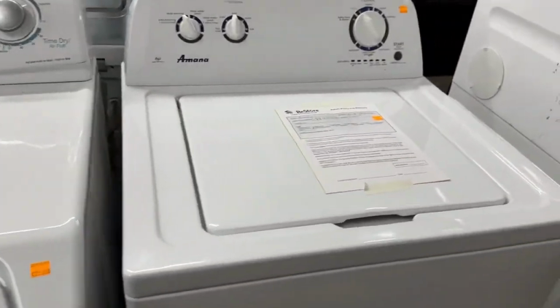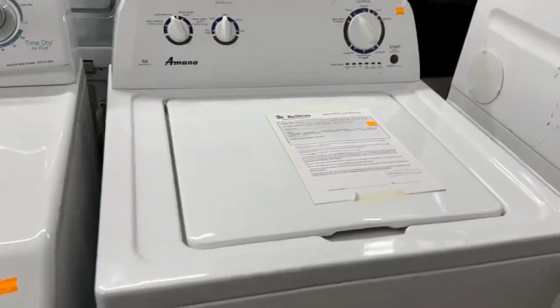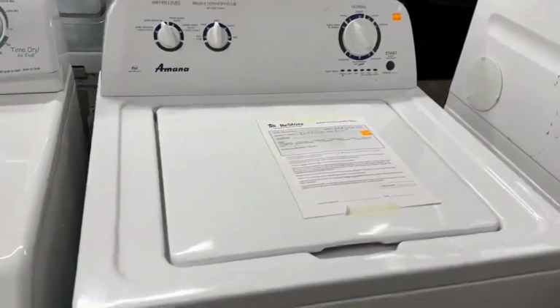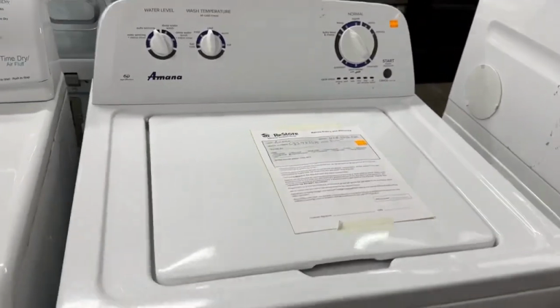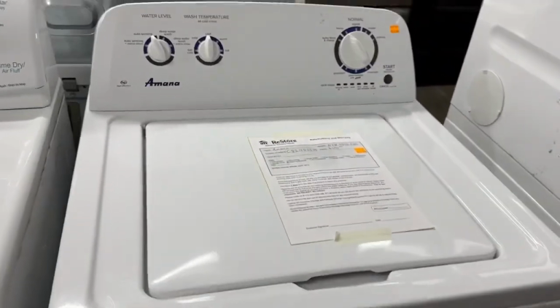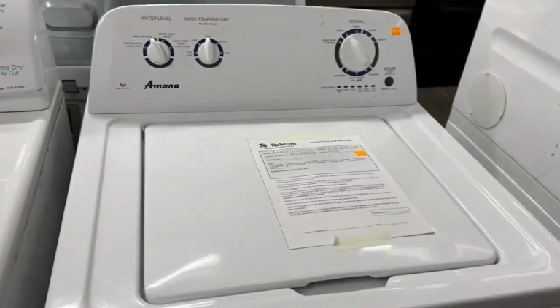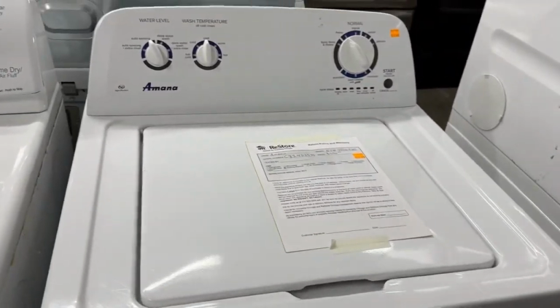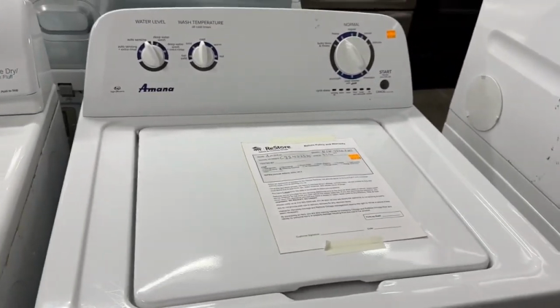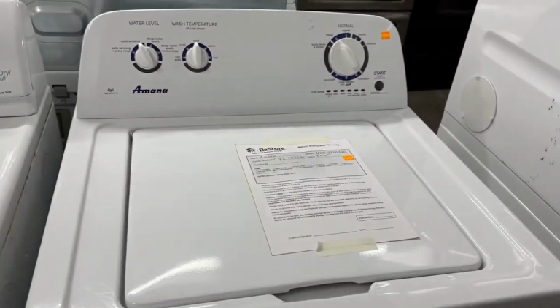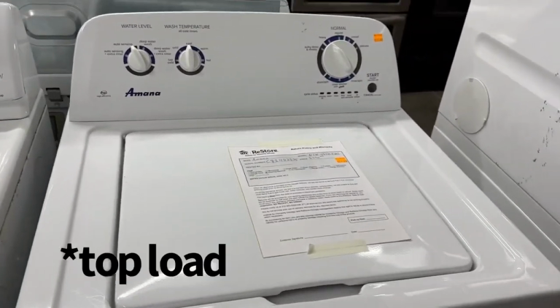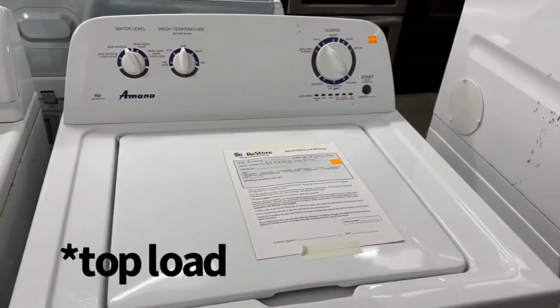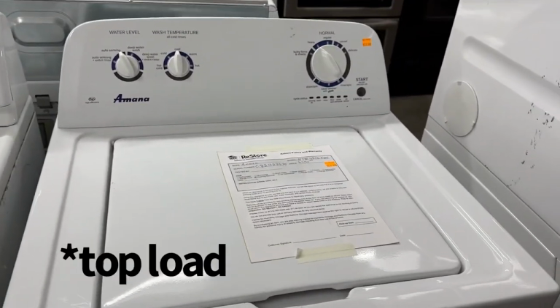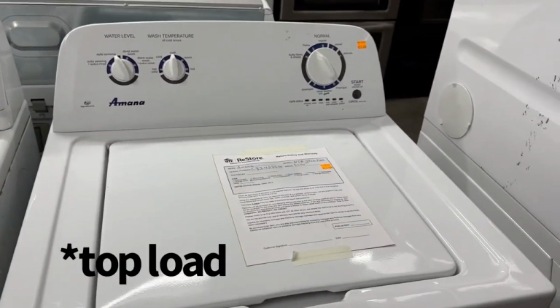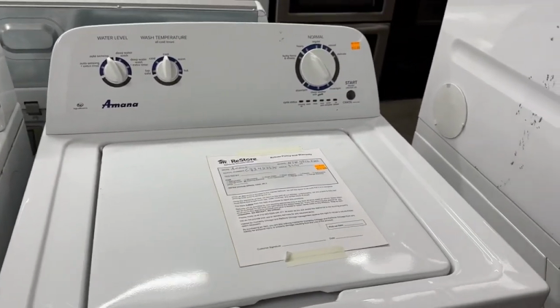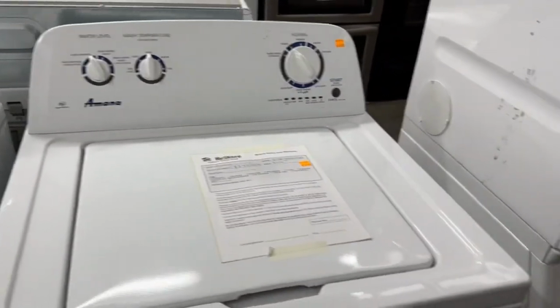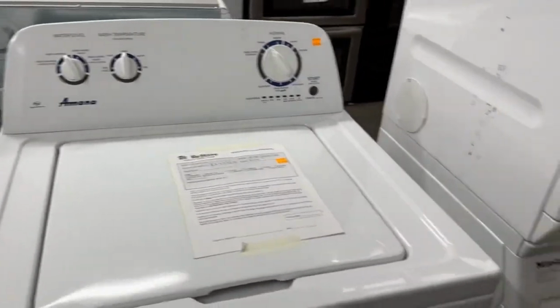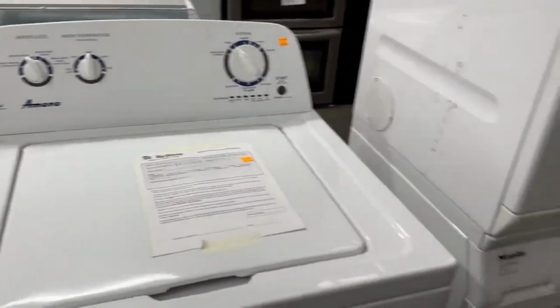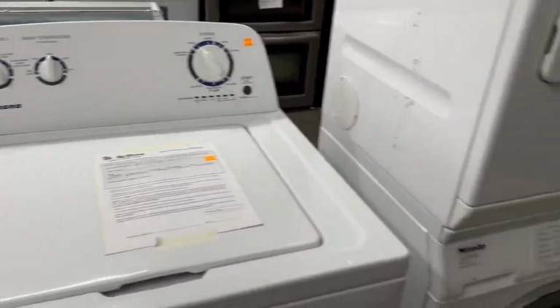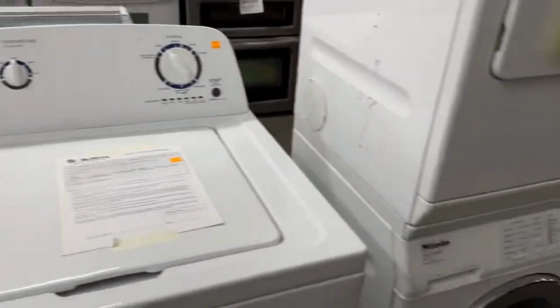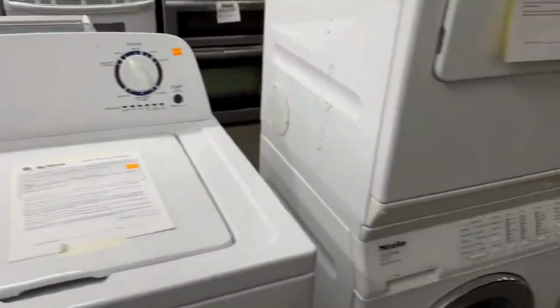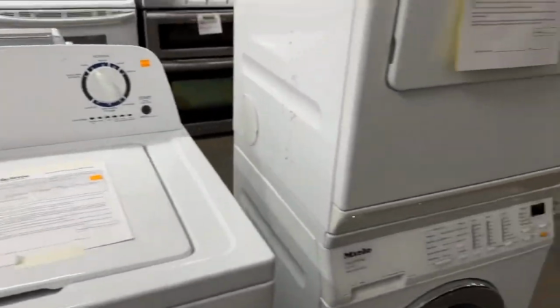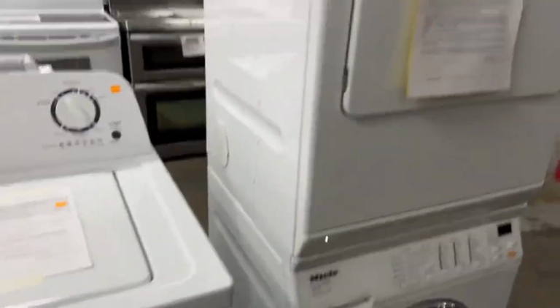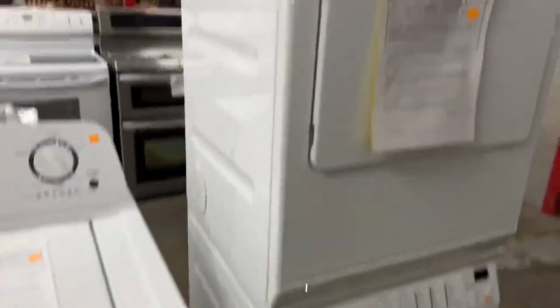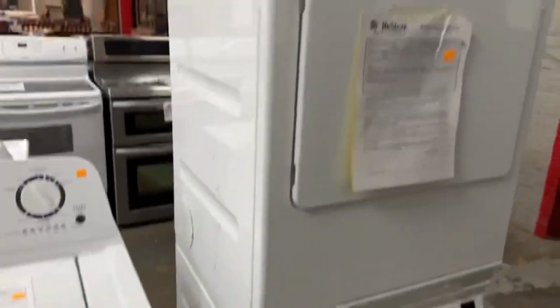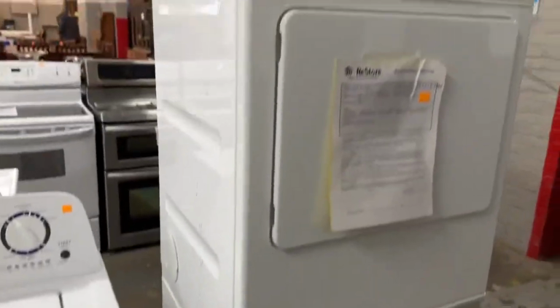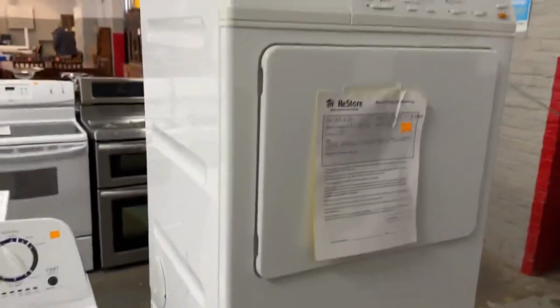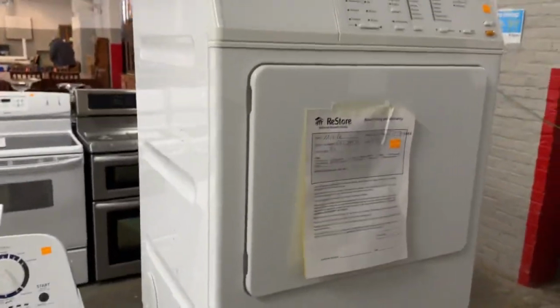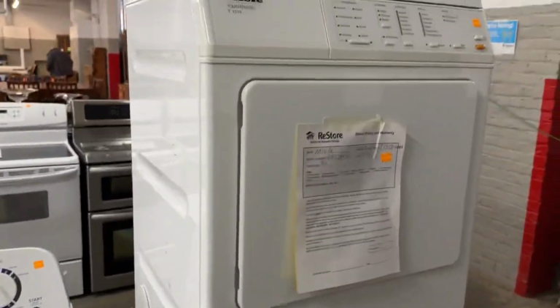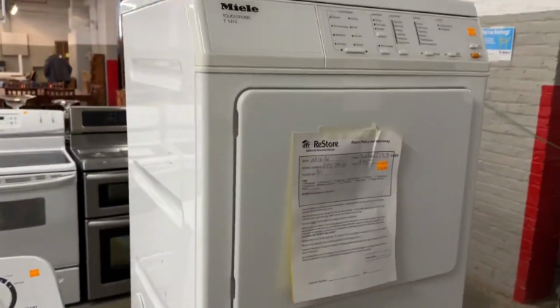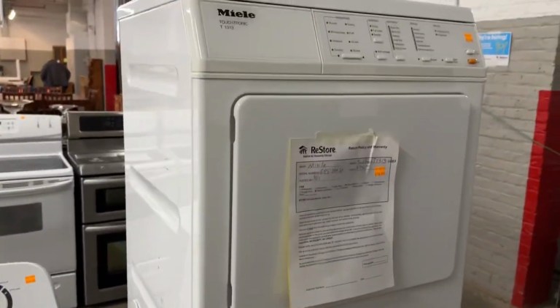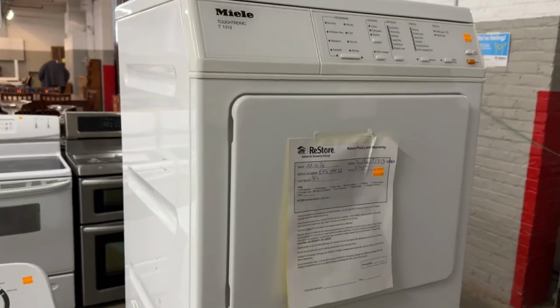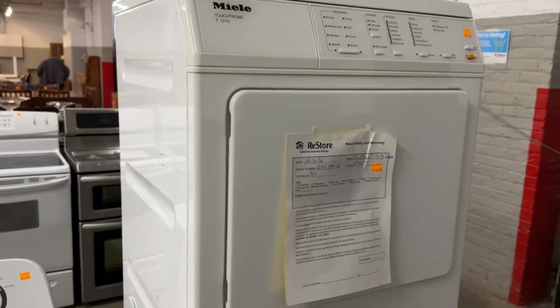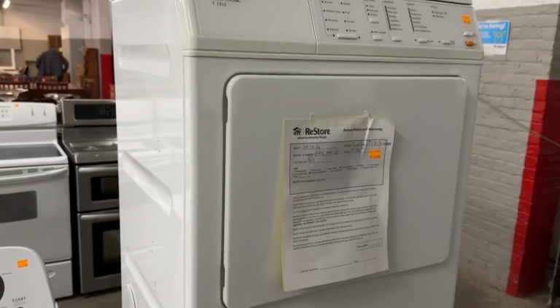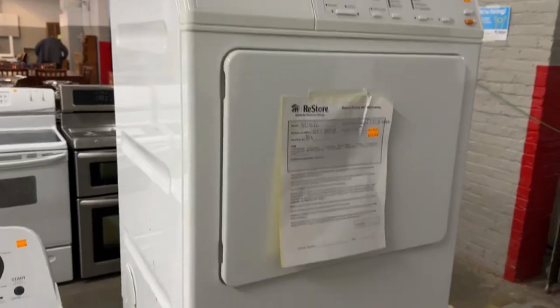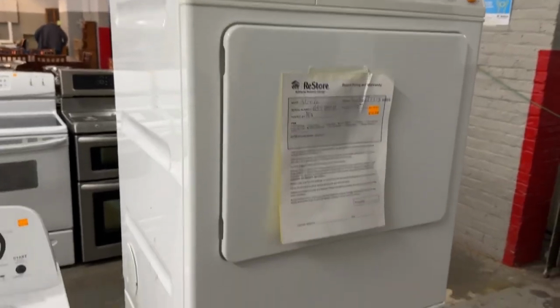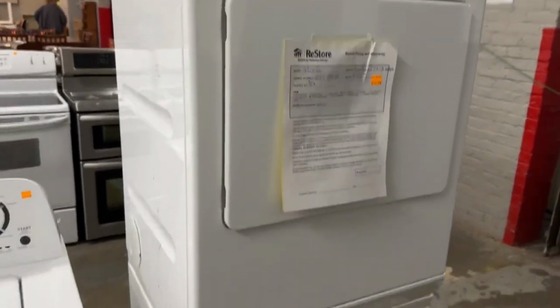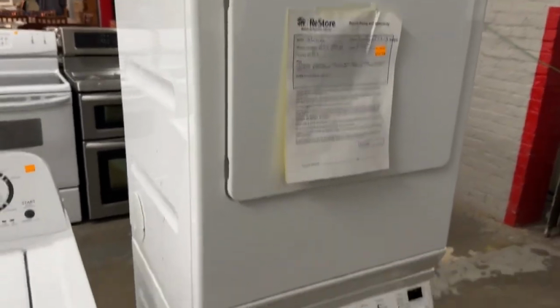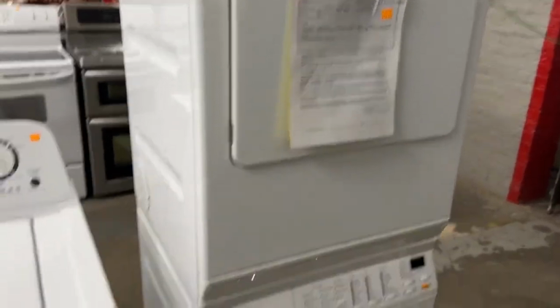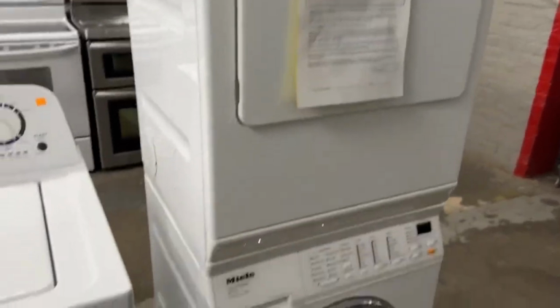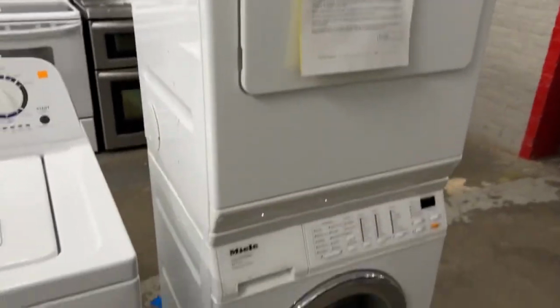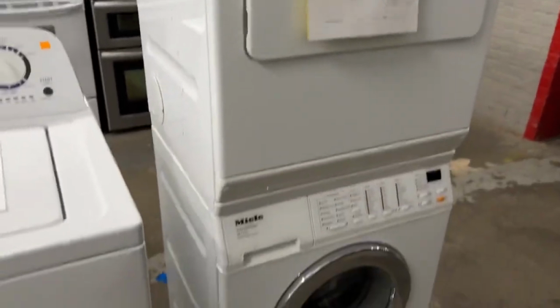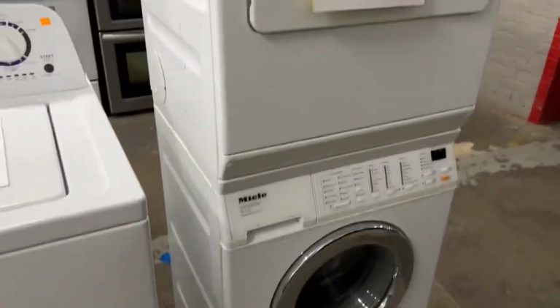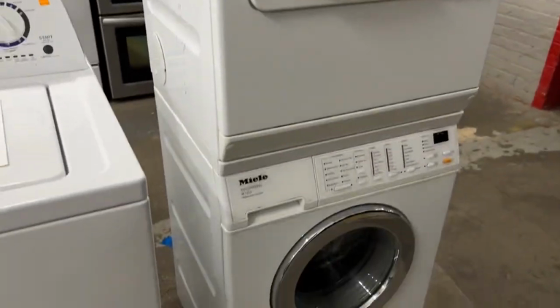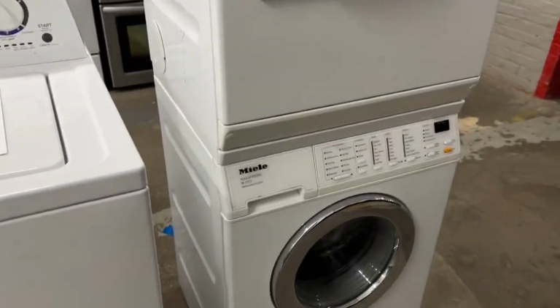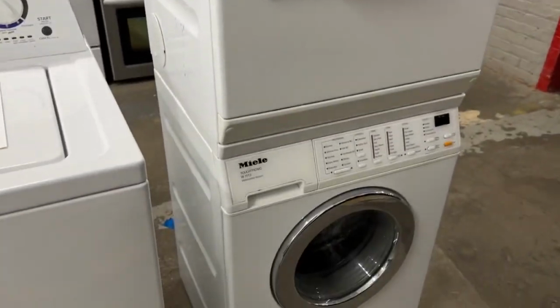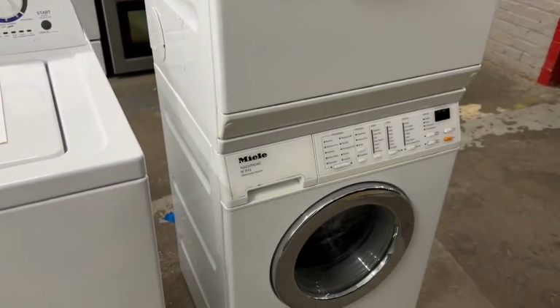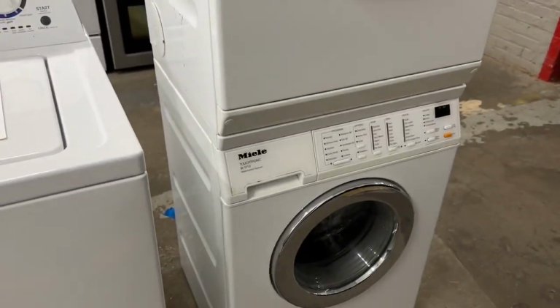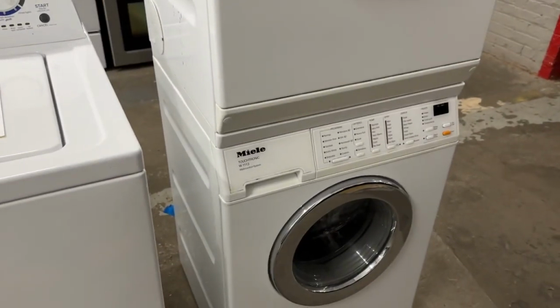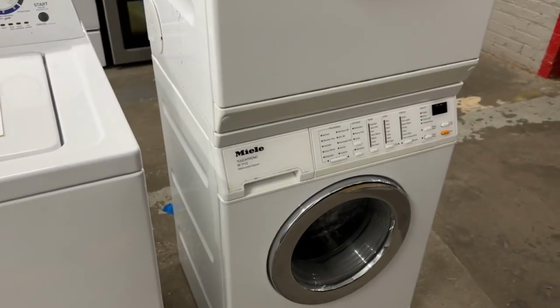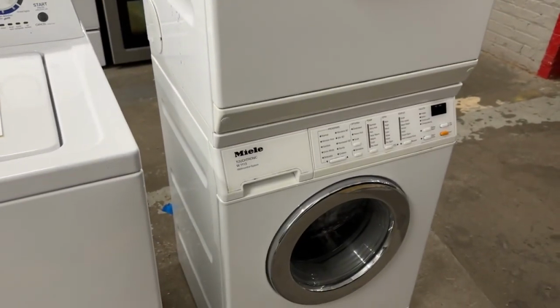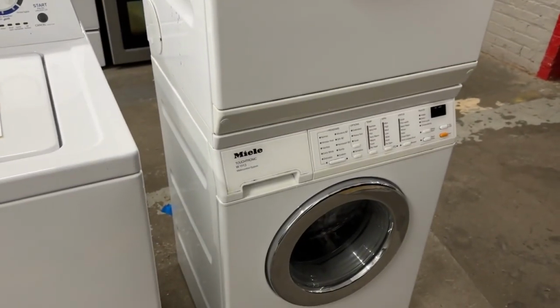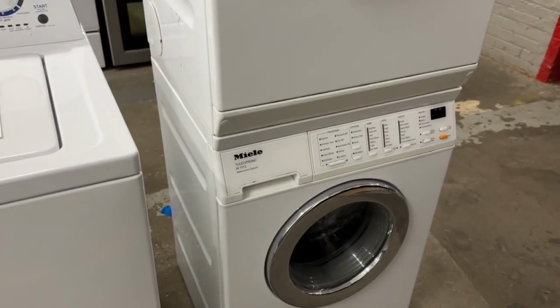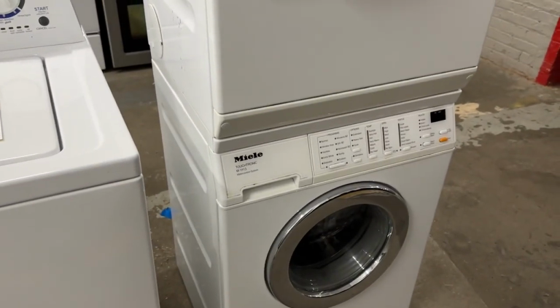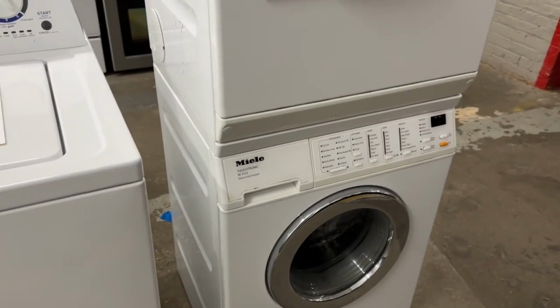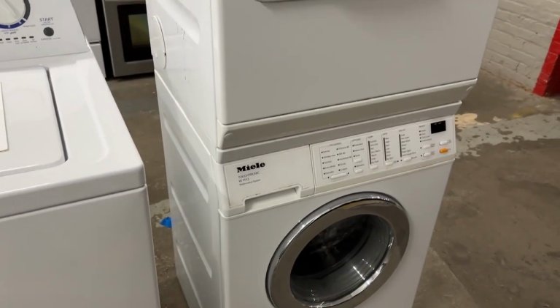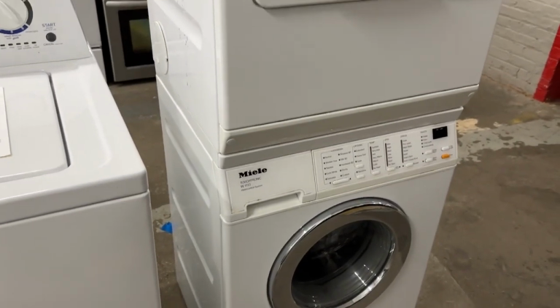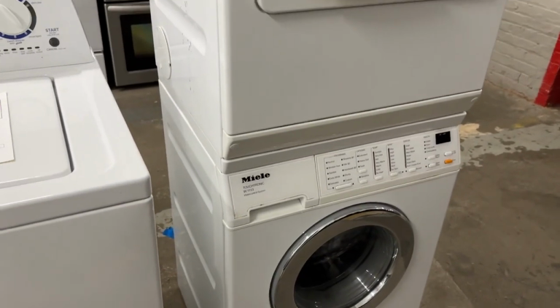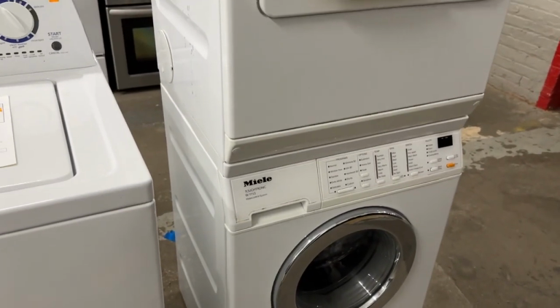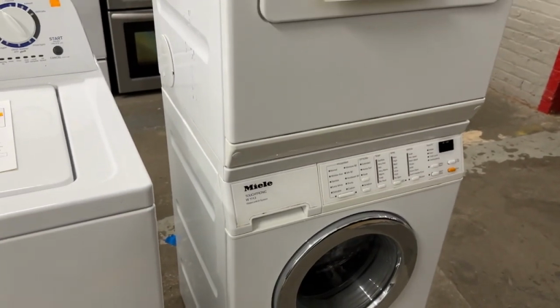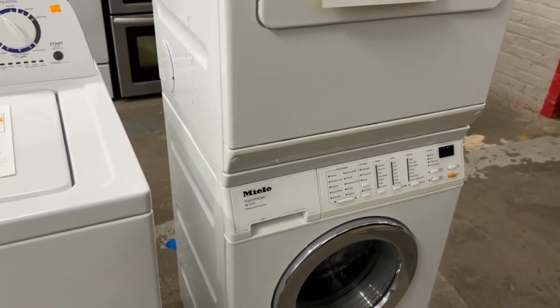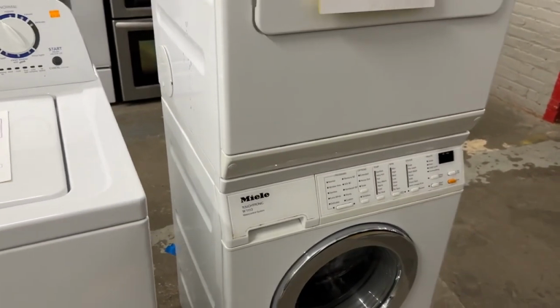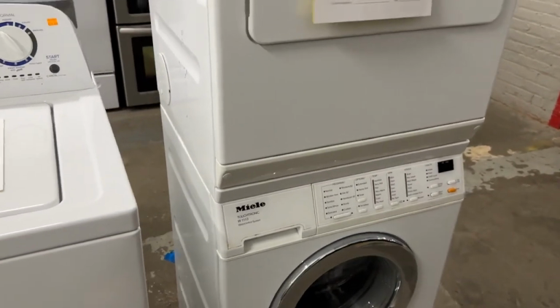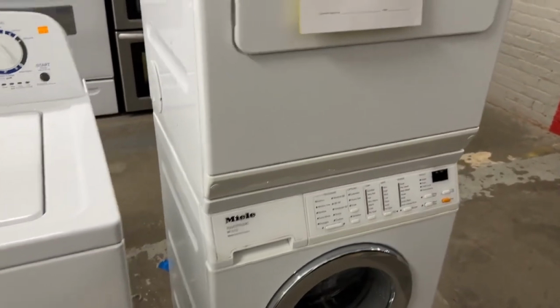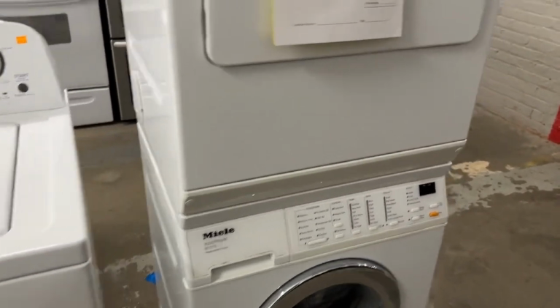And a Mona front load washer. Got a Miele set — very small again.